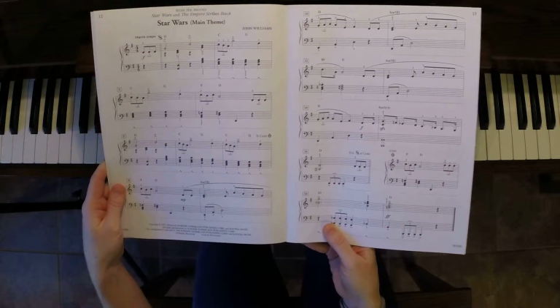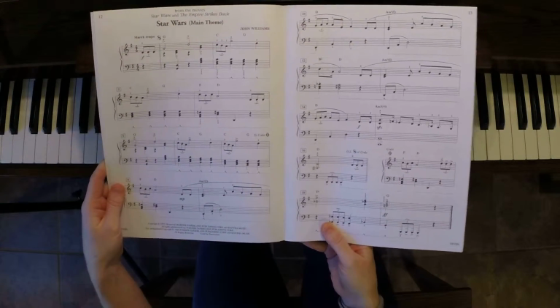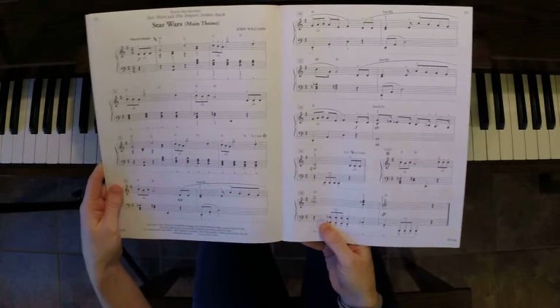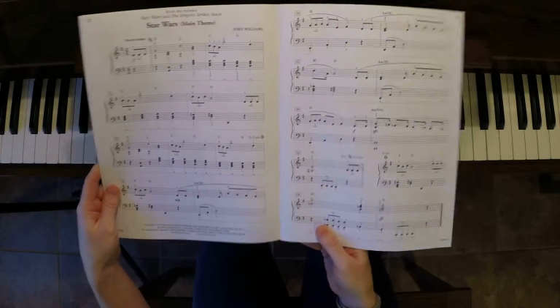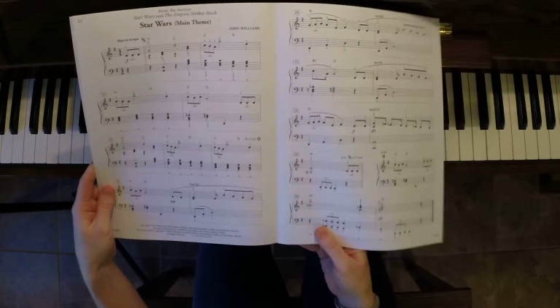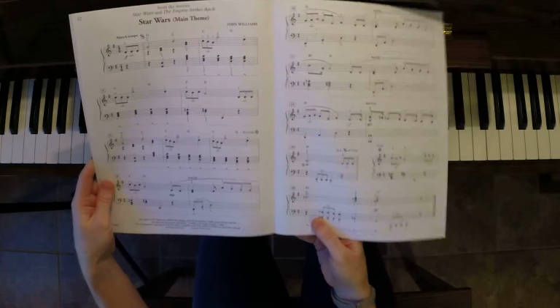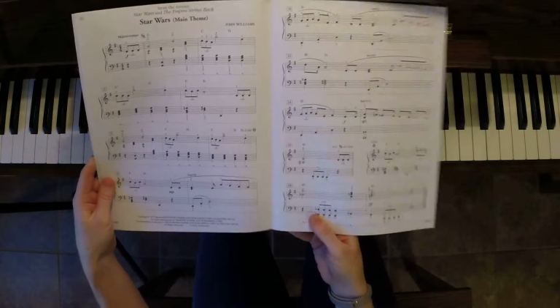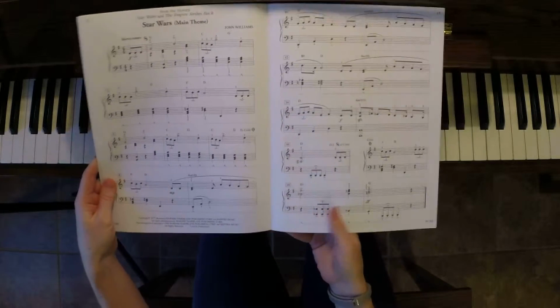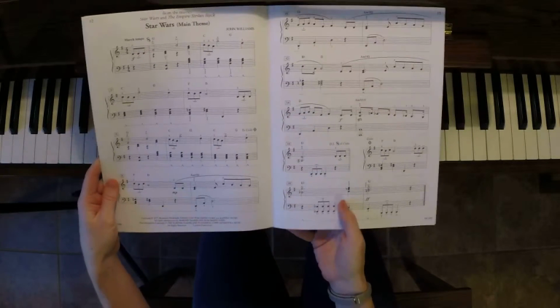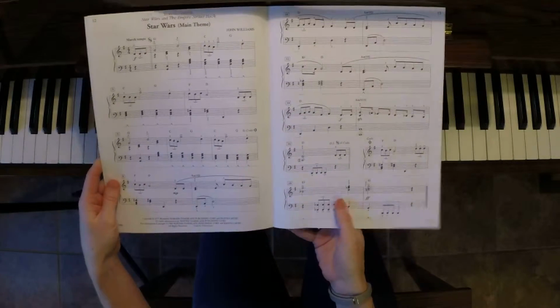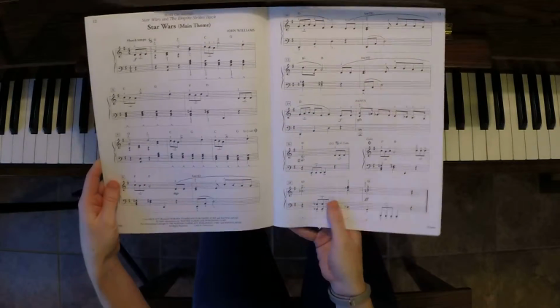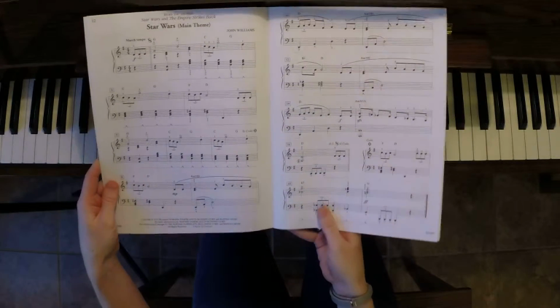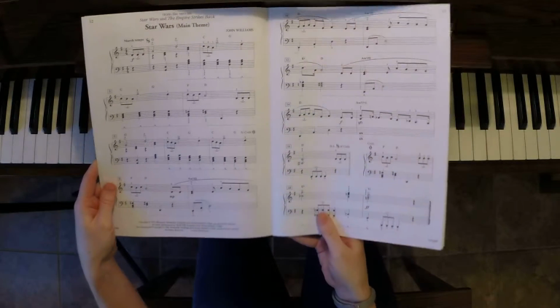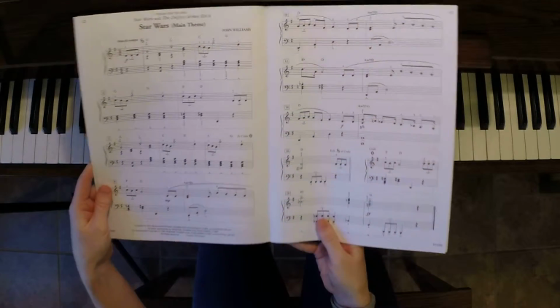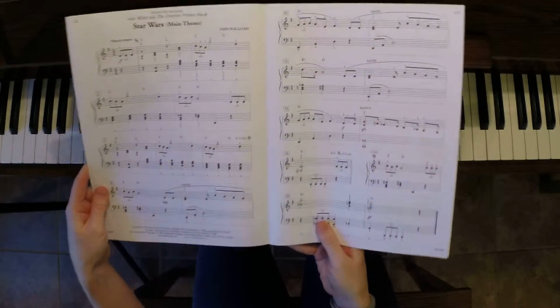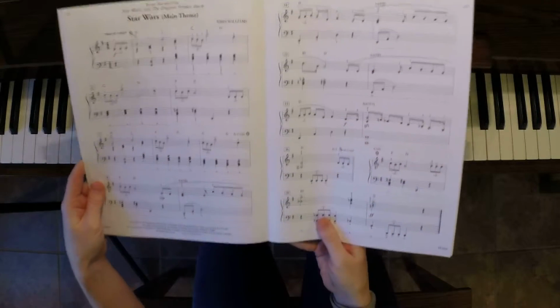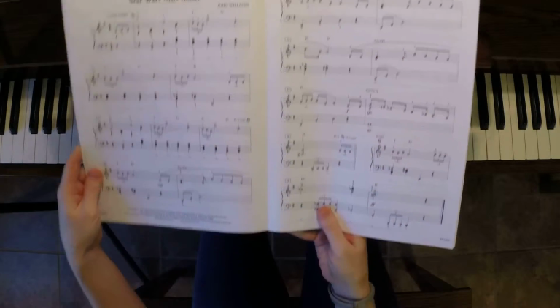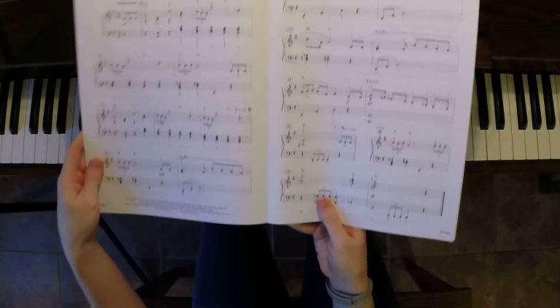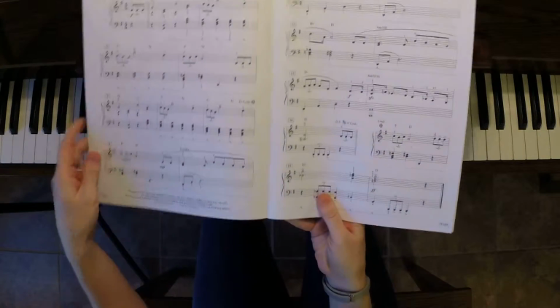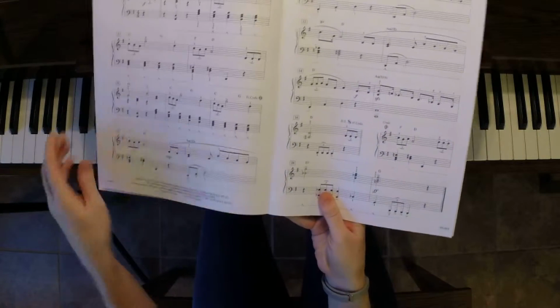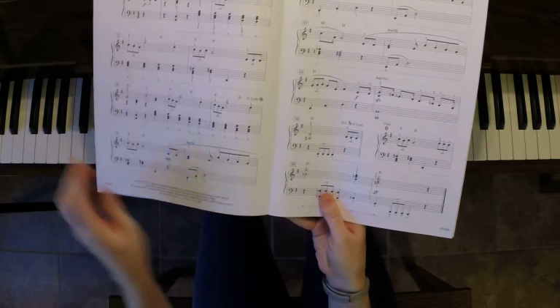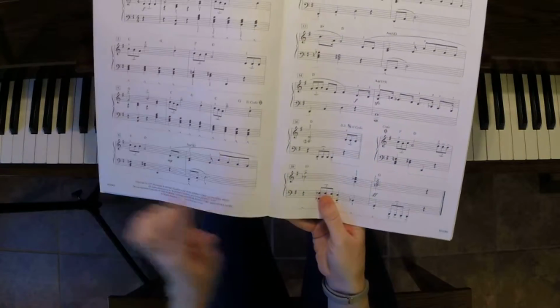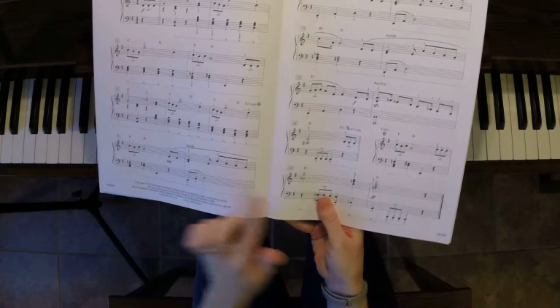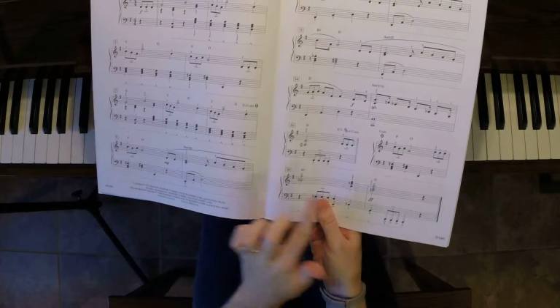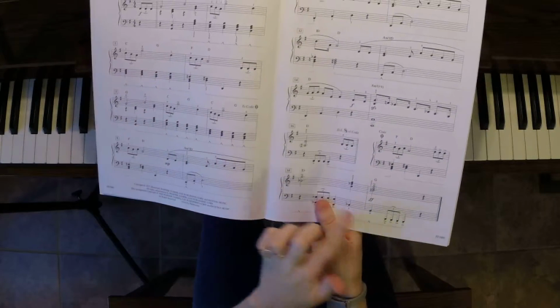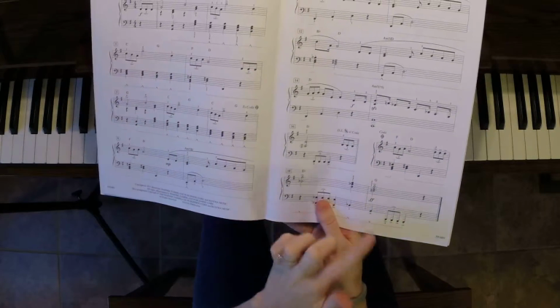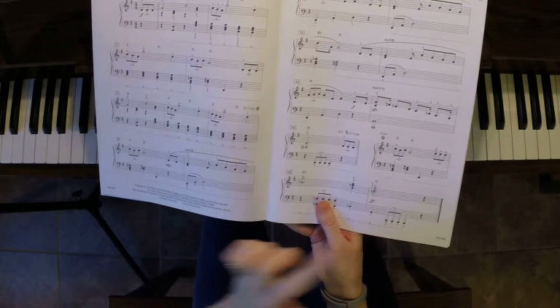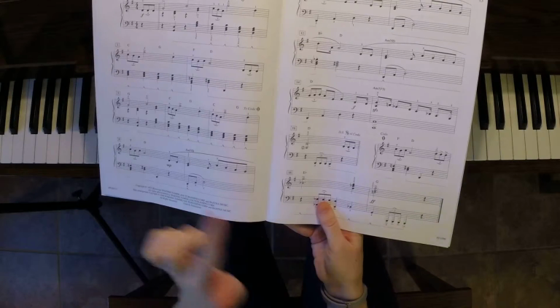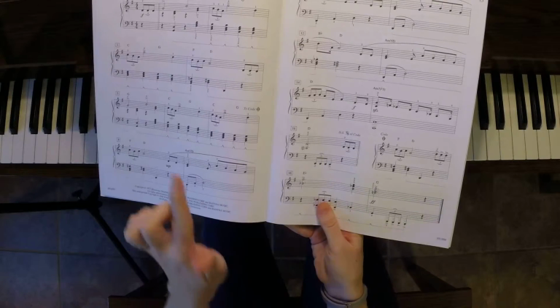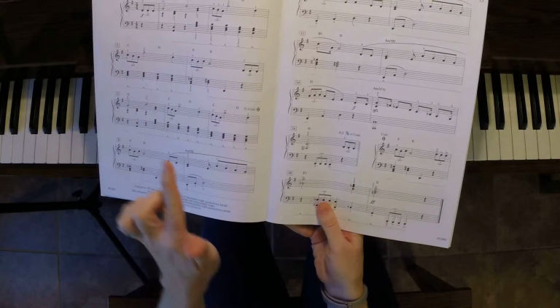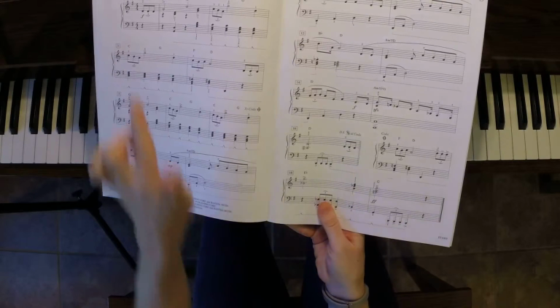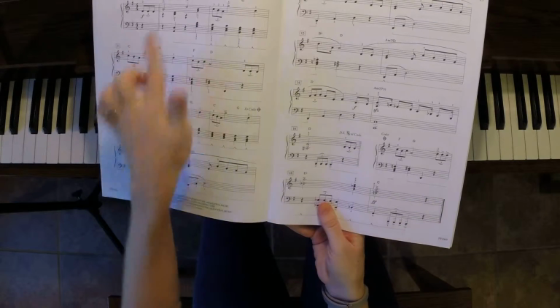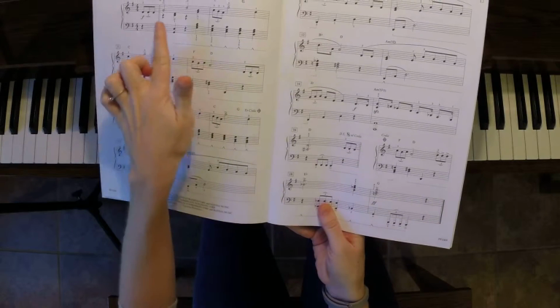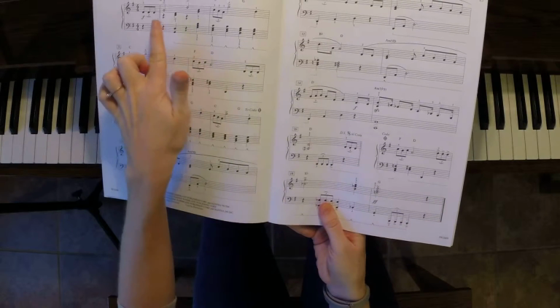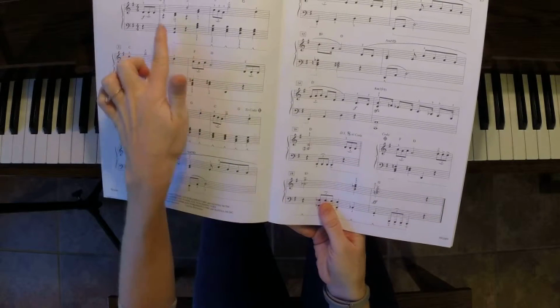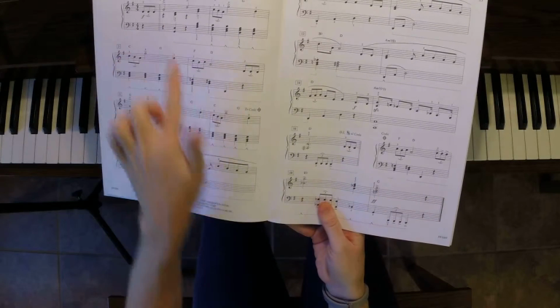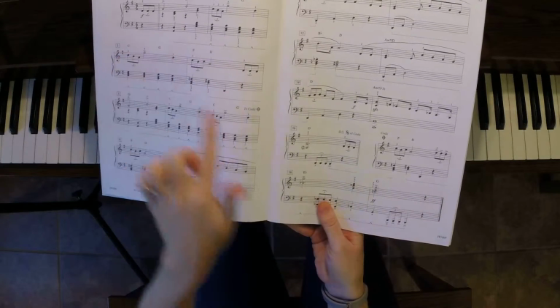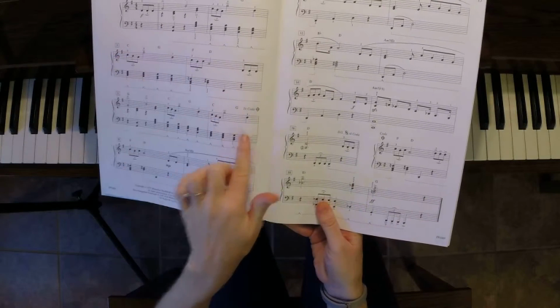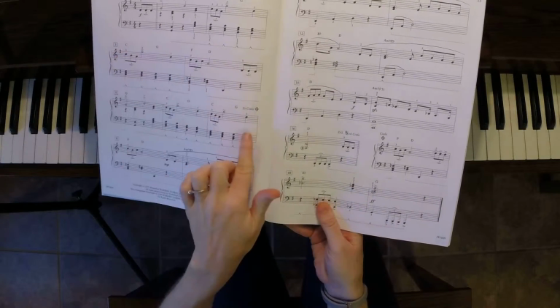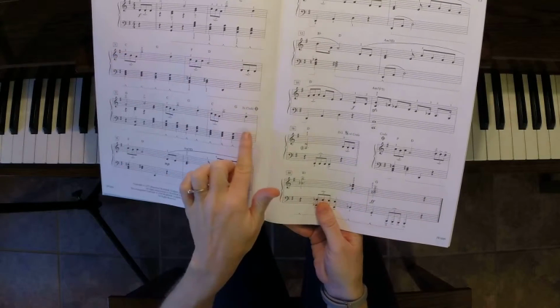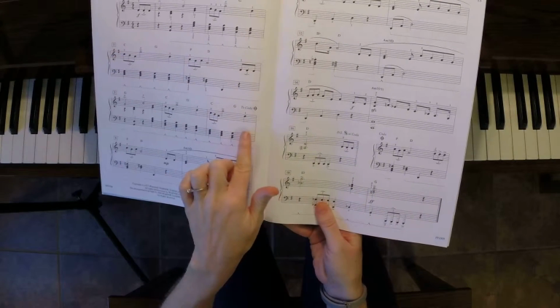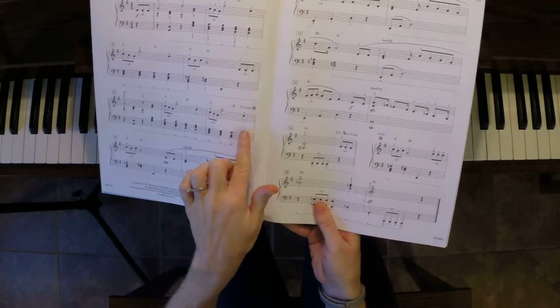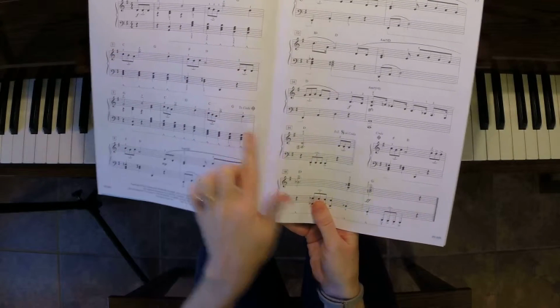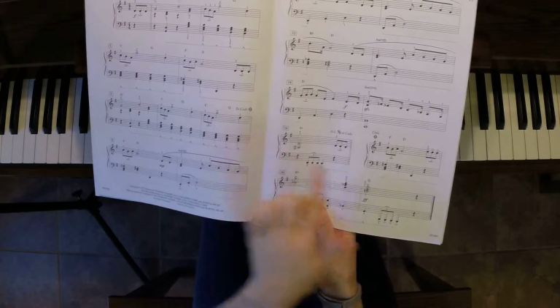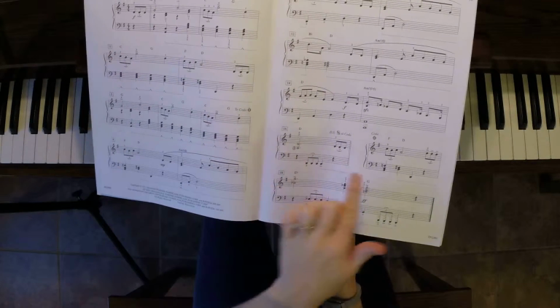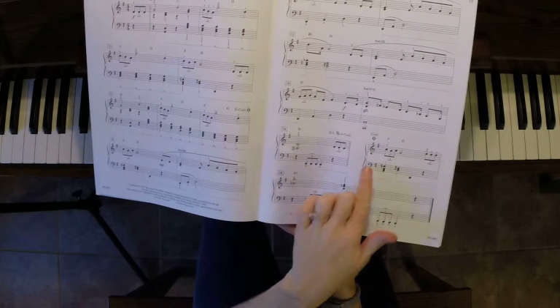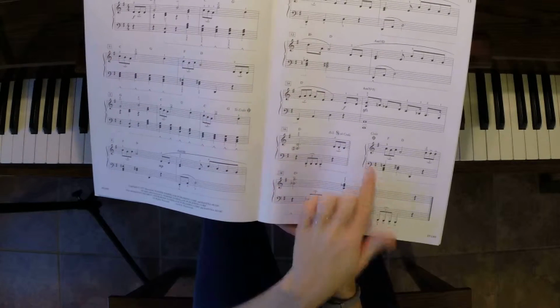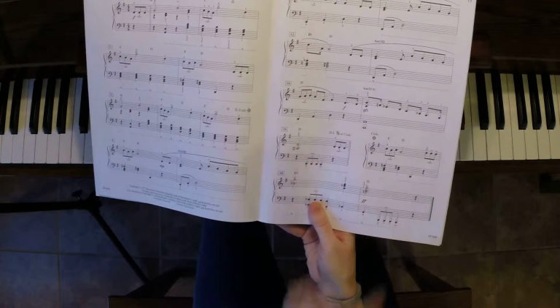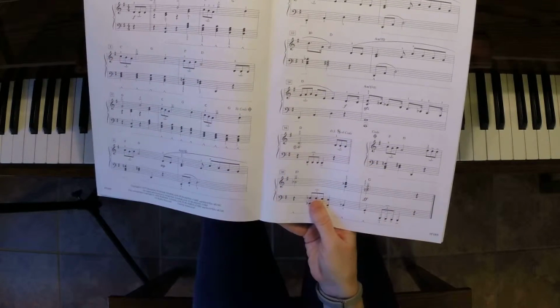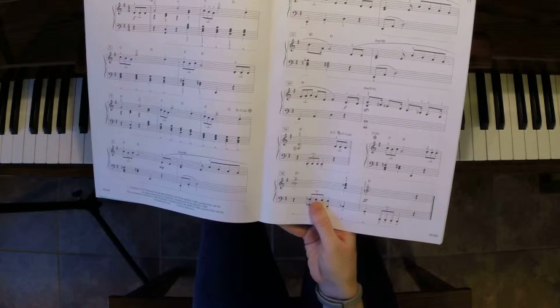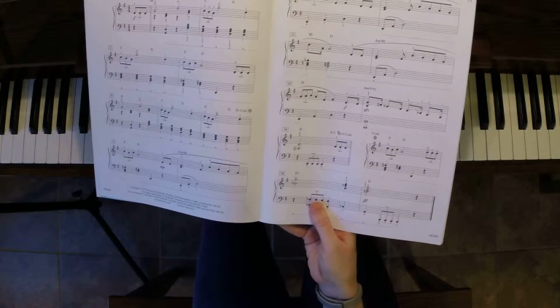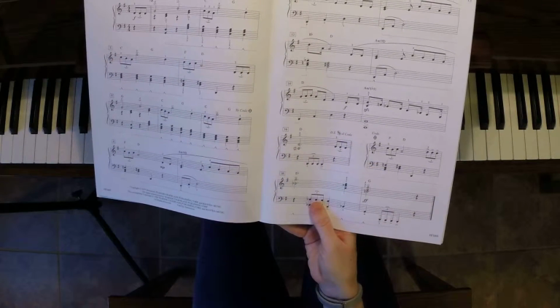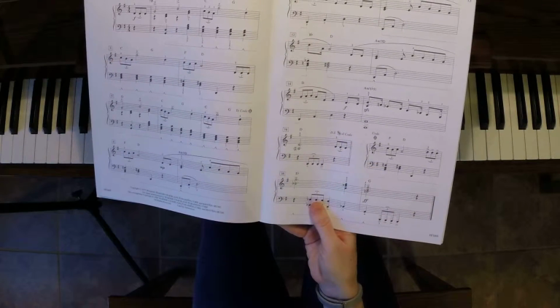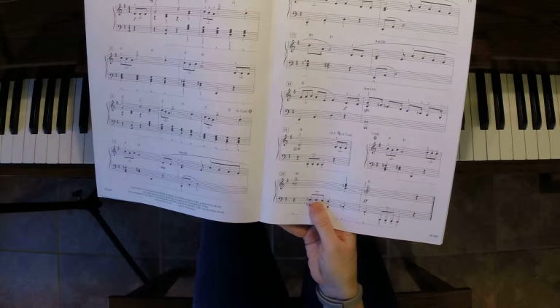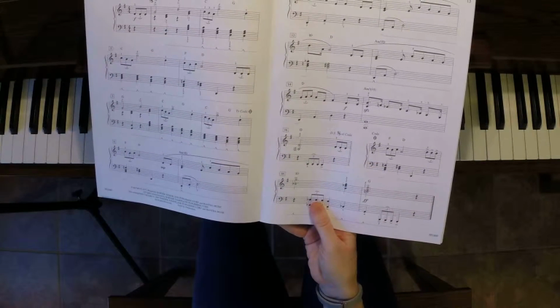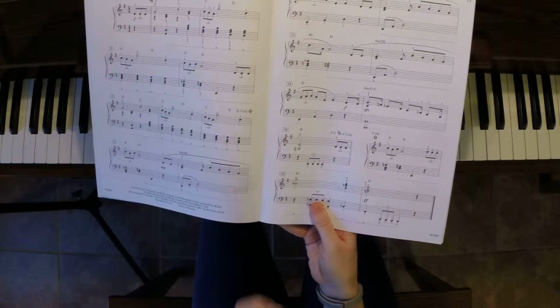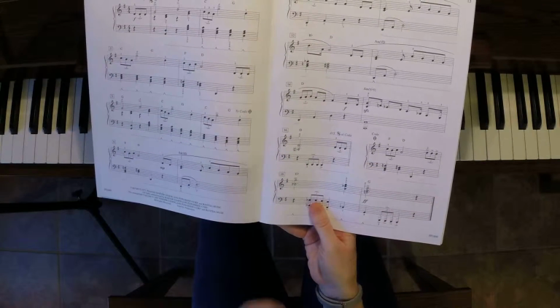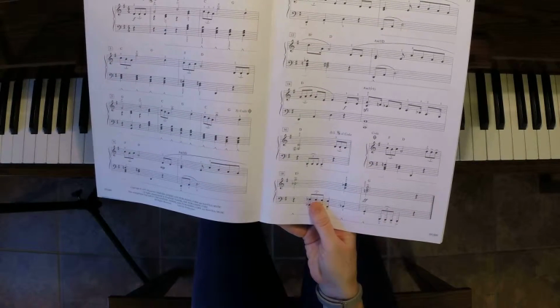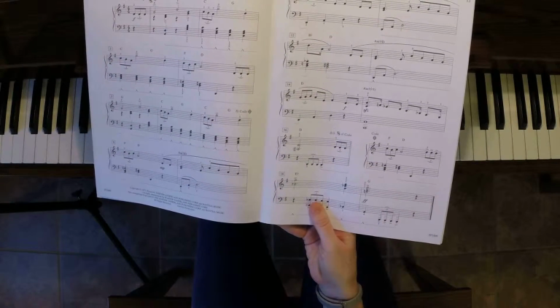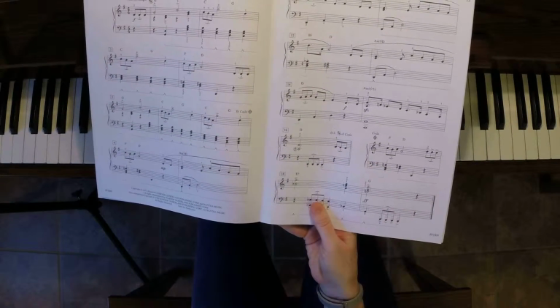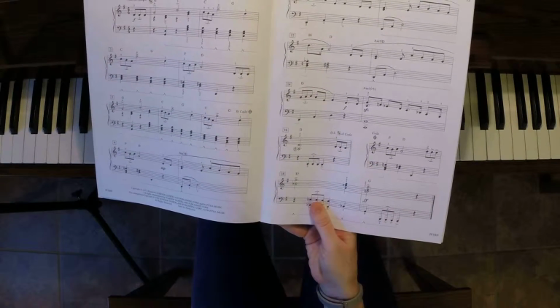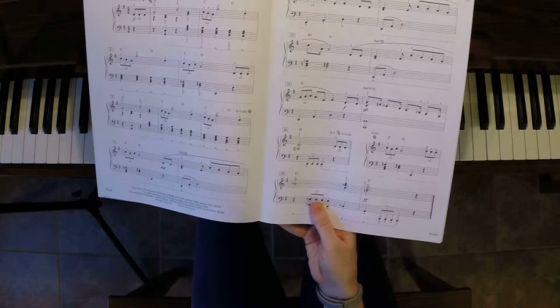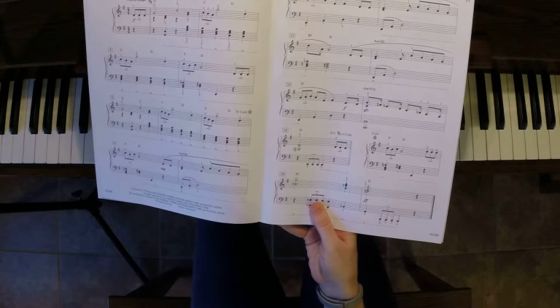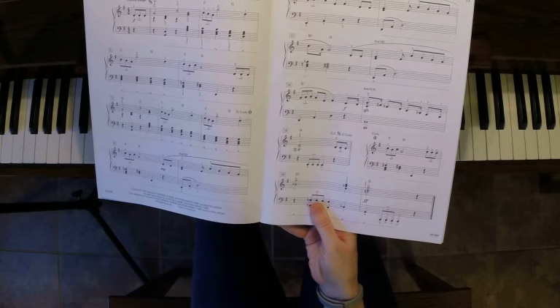There is a DS al Coda, so we go back to the beginning, play to here, and then you go to the coda, and then you go to the end.